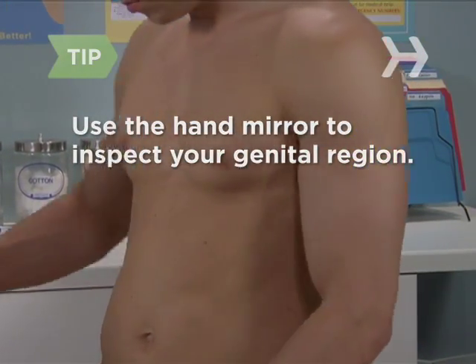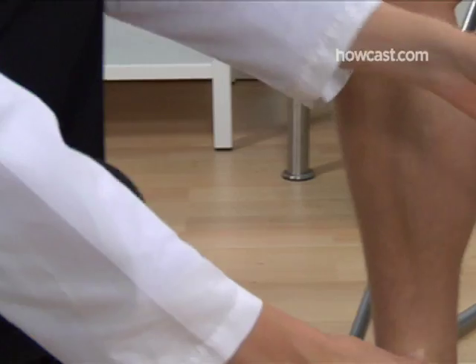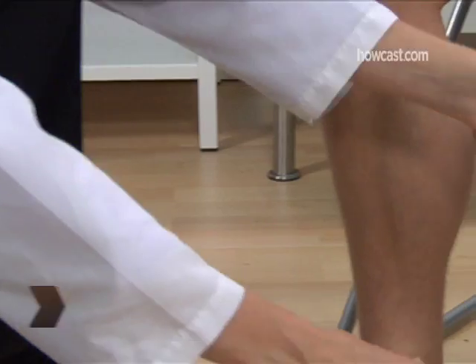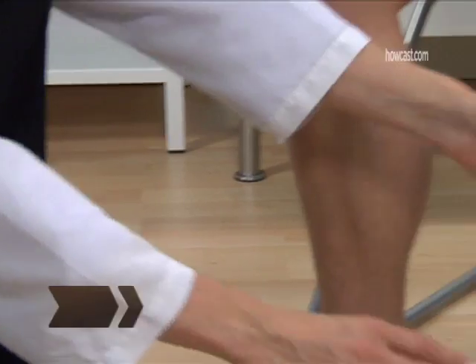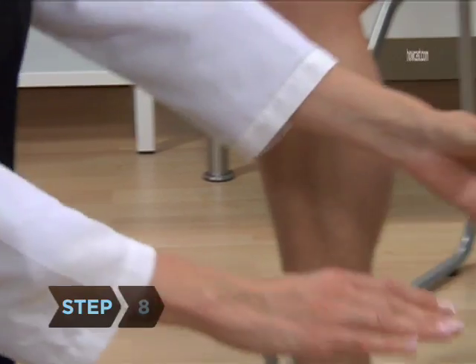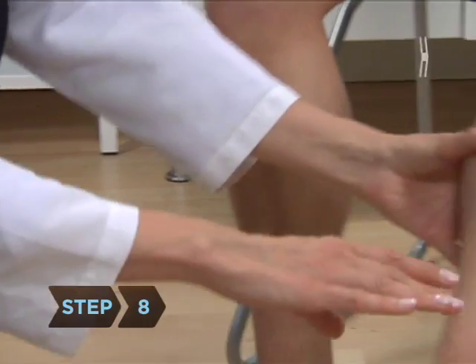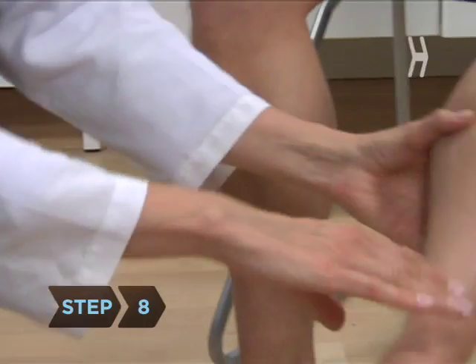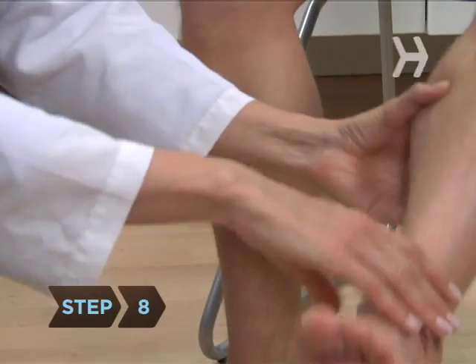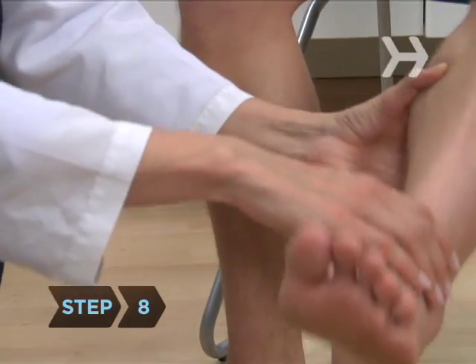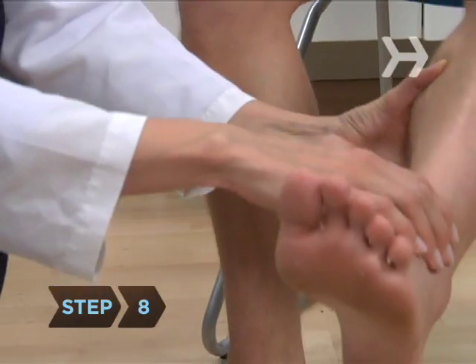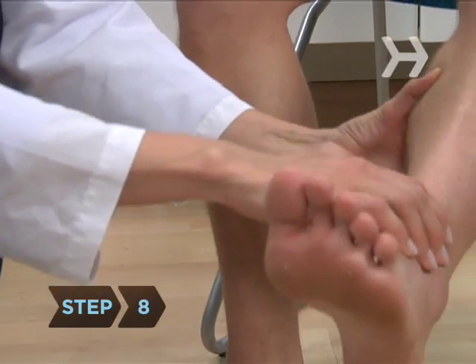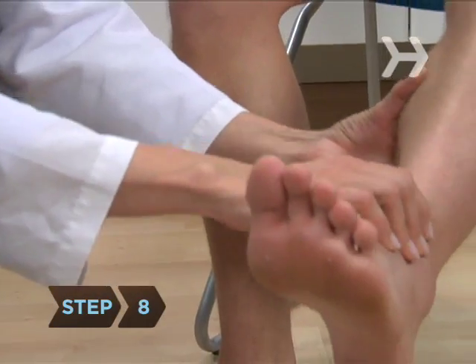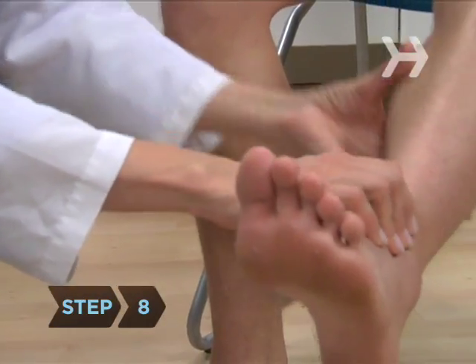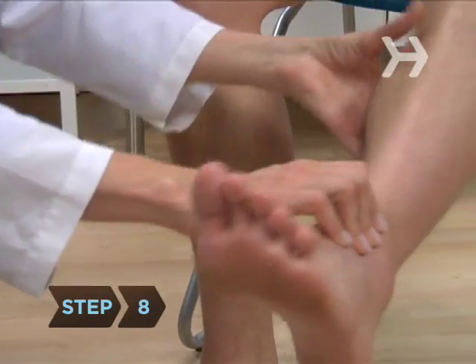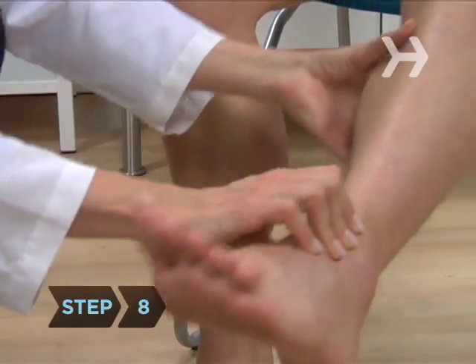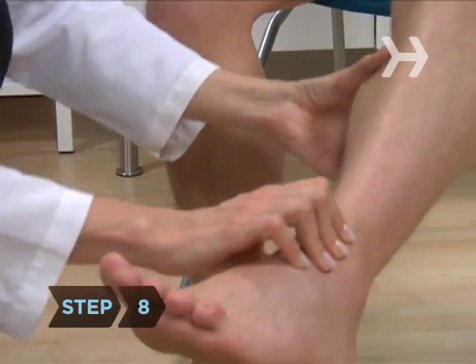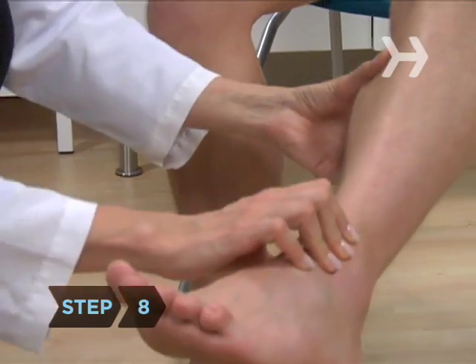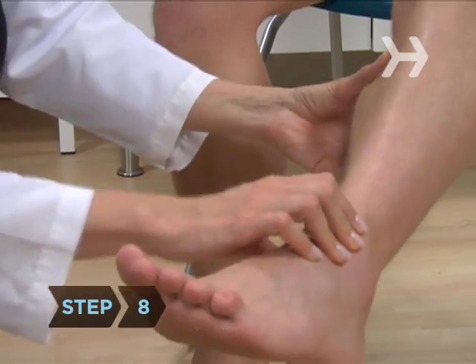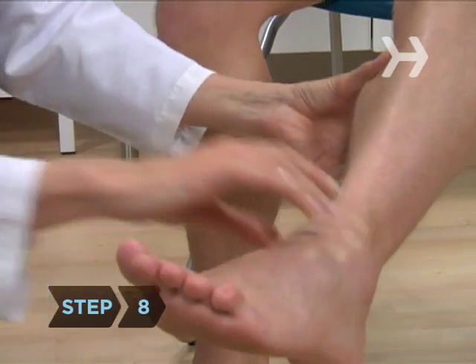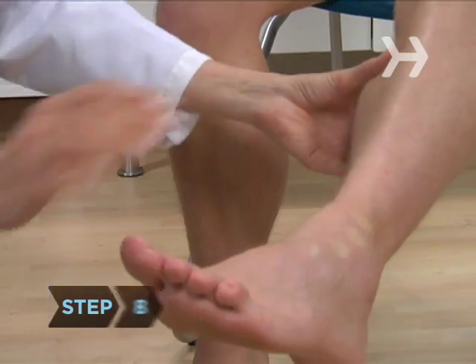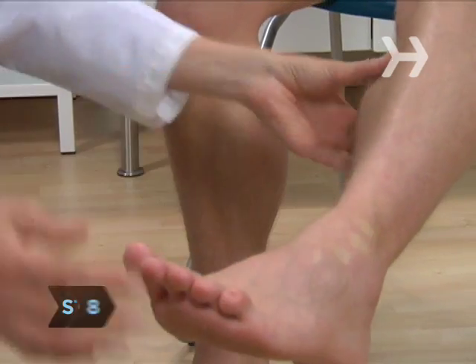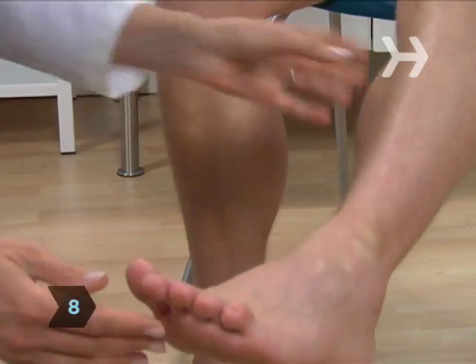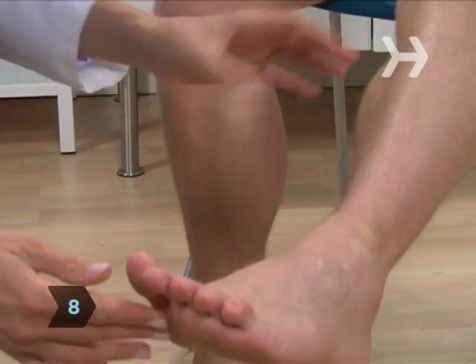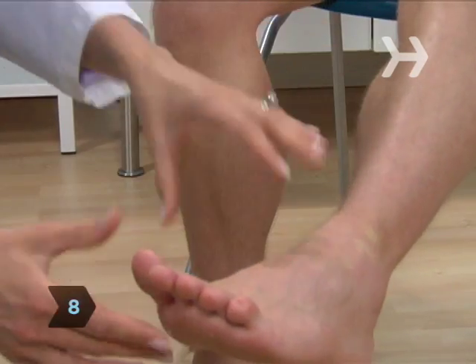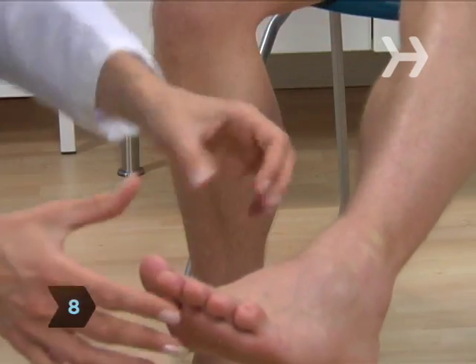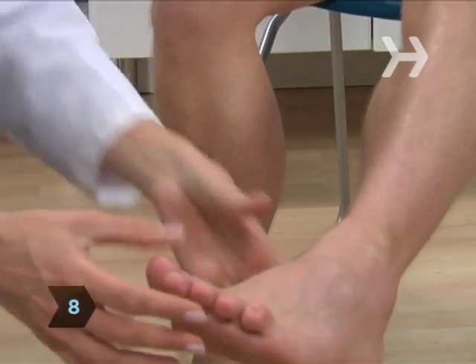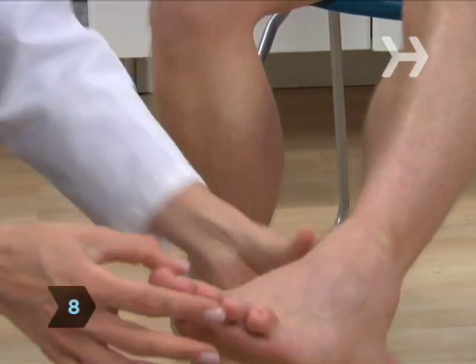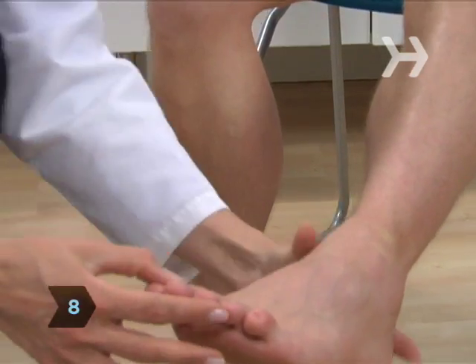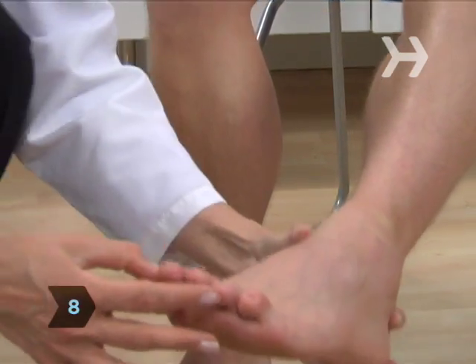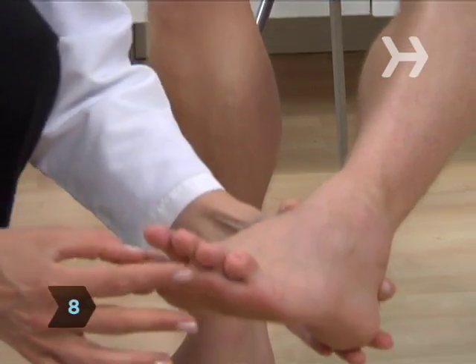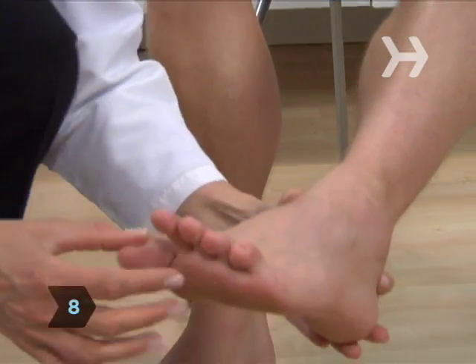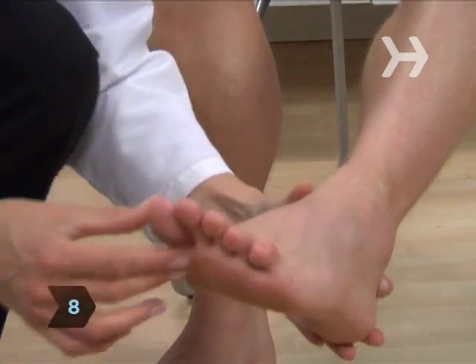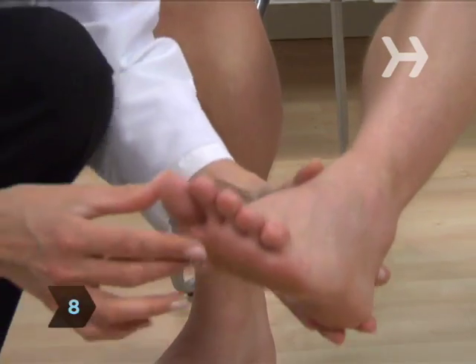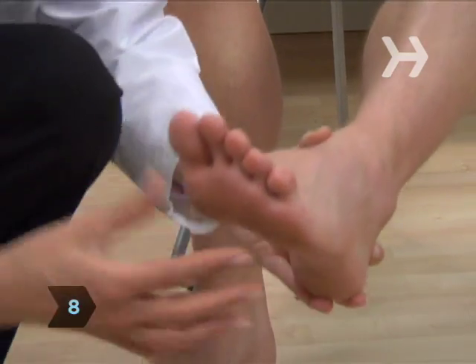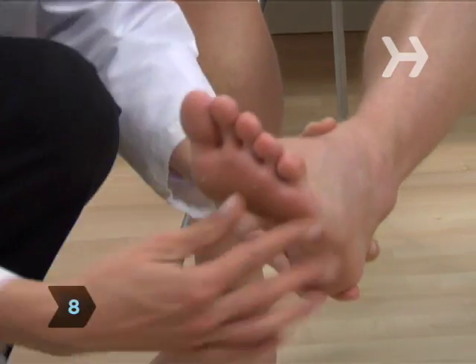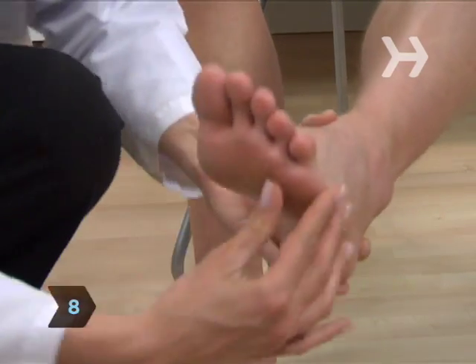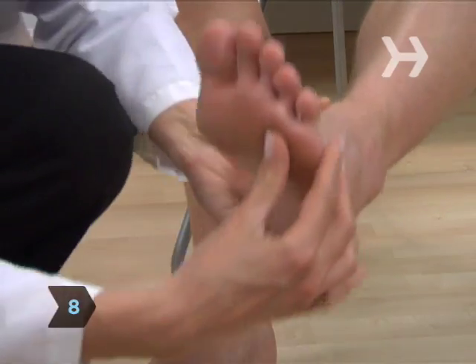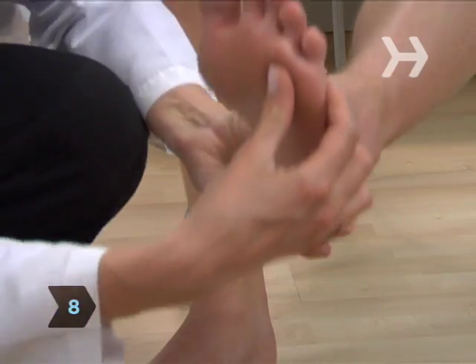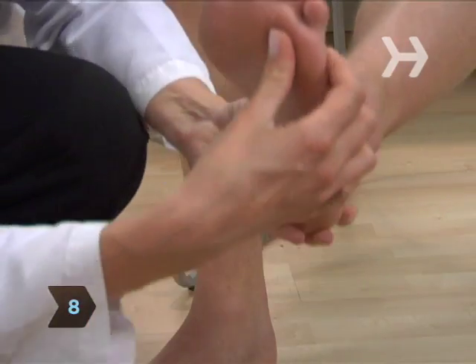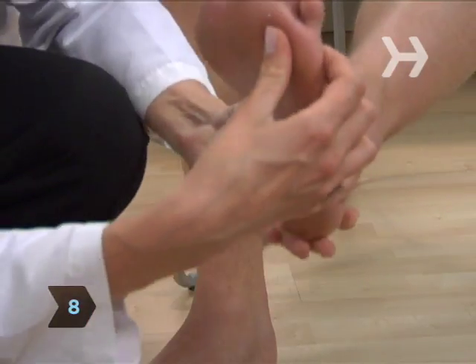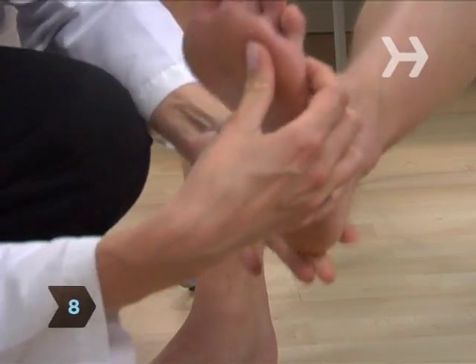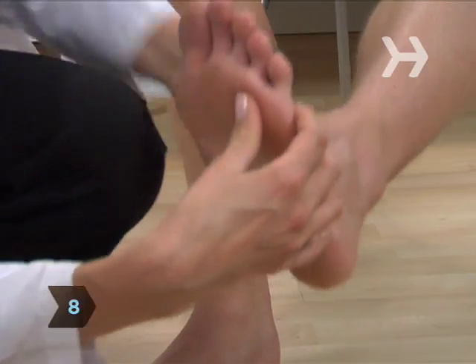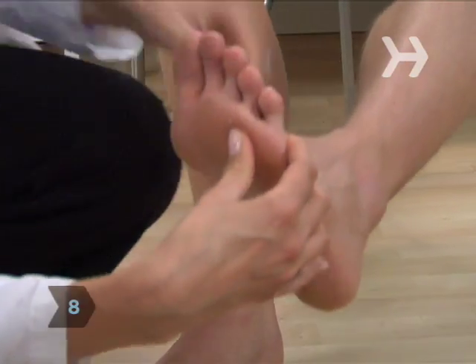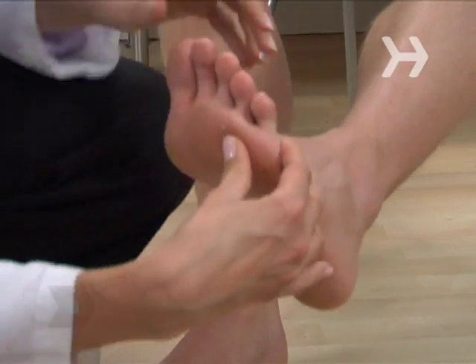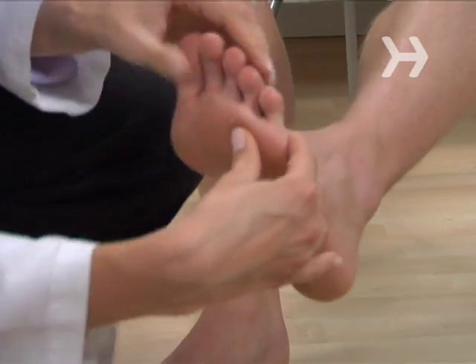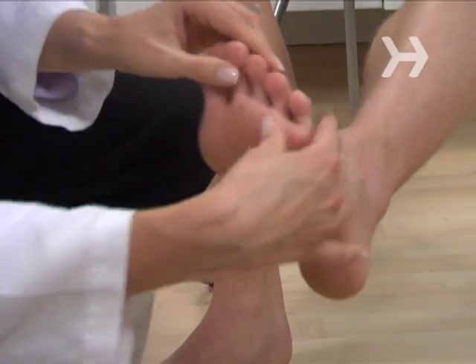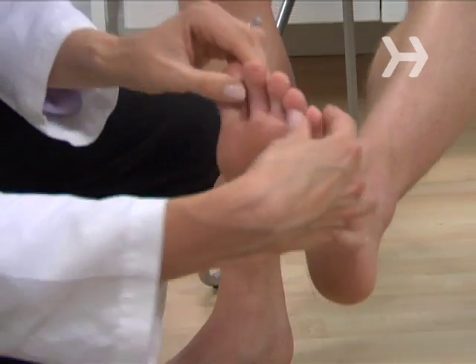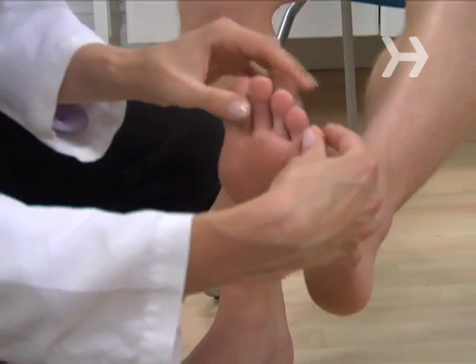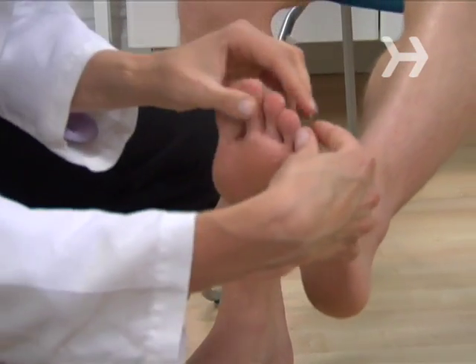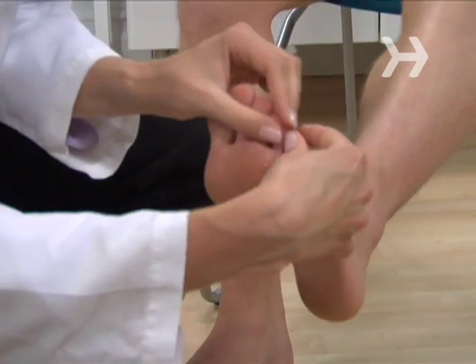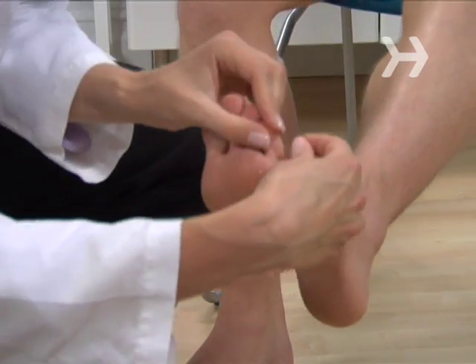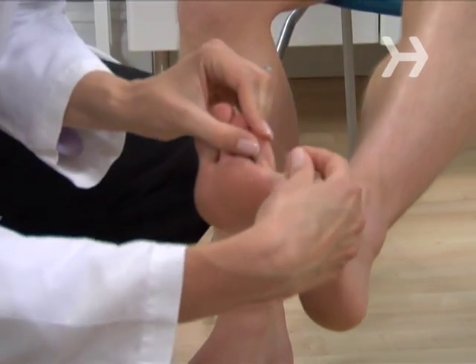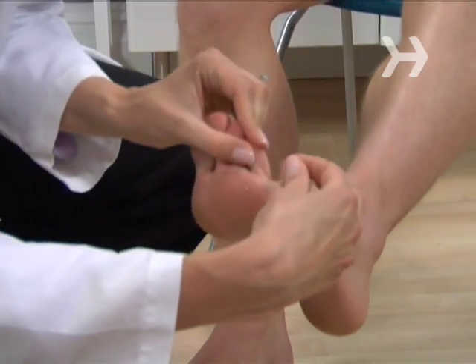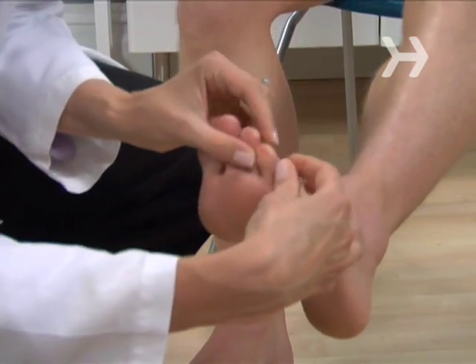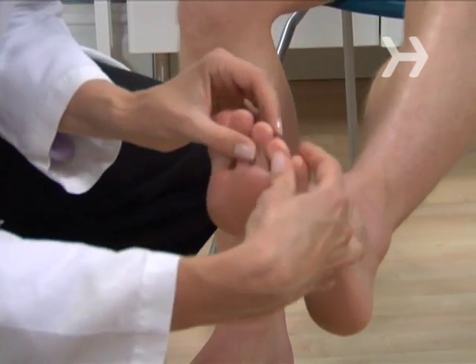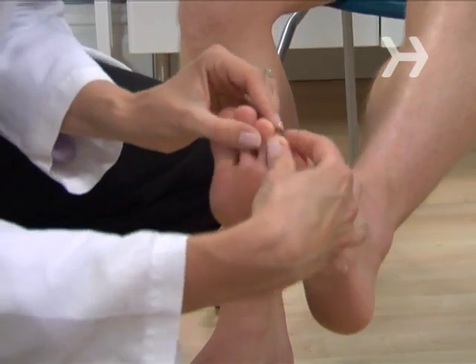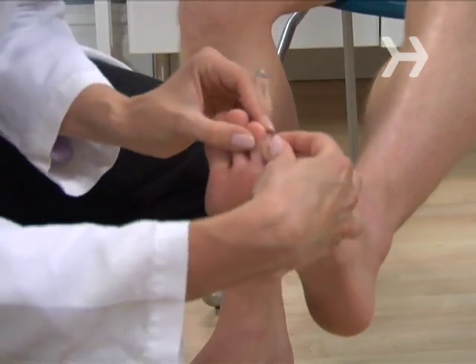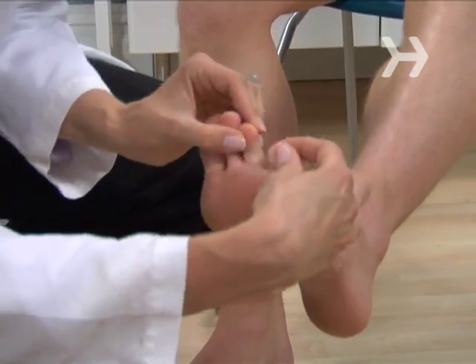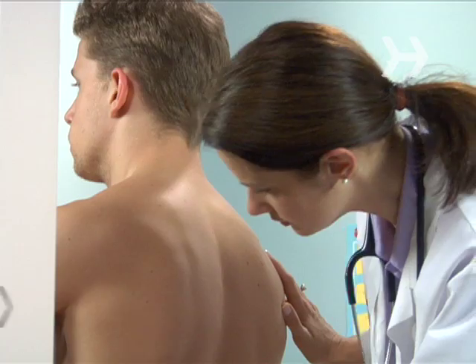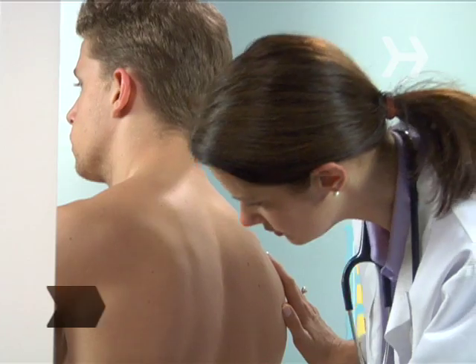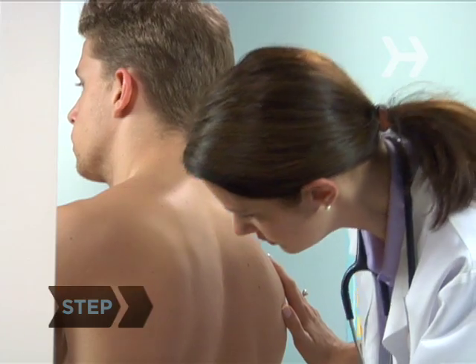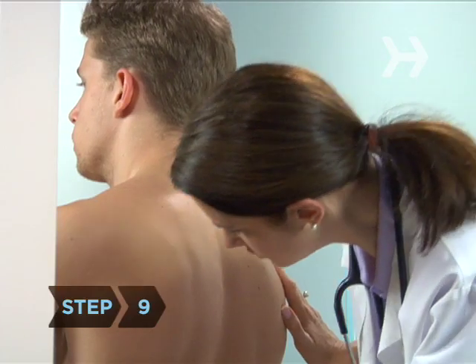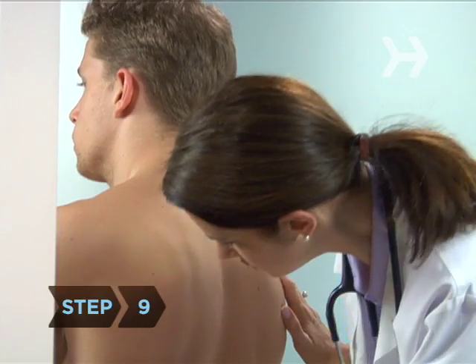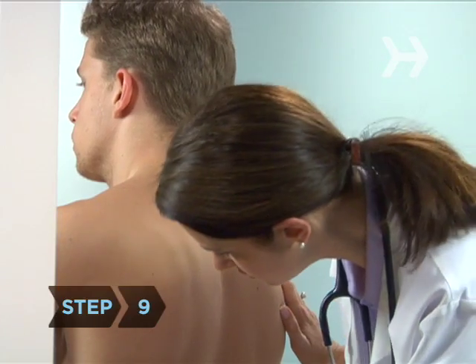Step 8. Sit down to inspect your legs and feet more closely.